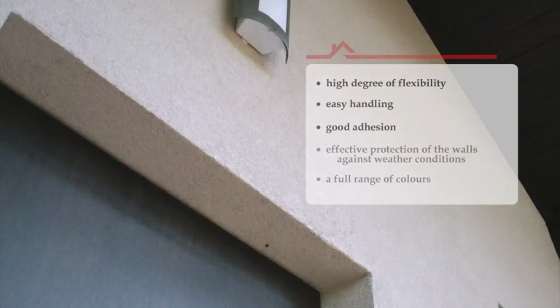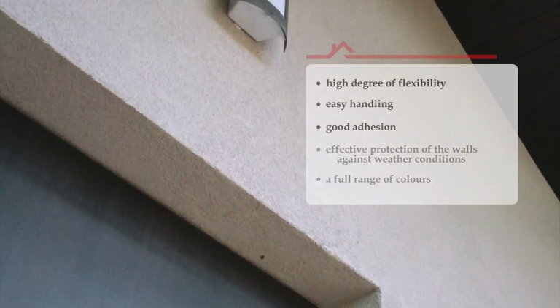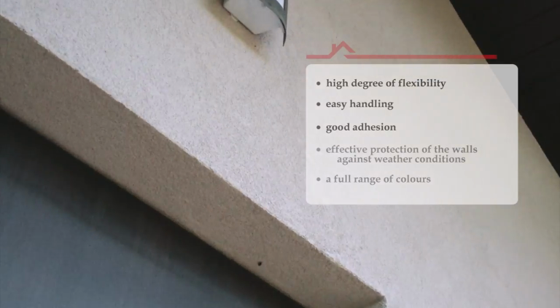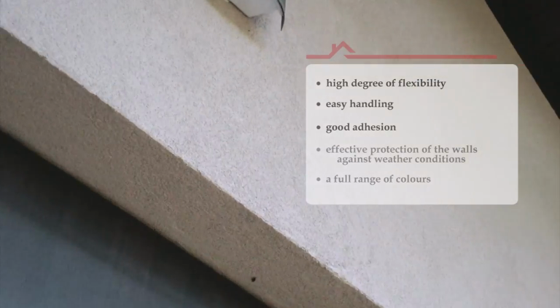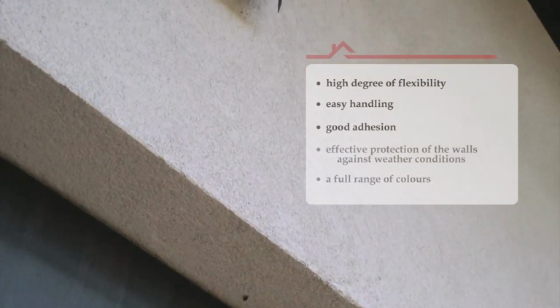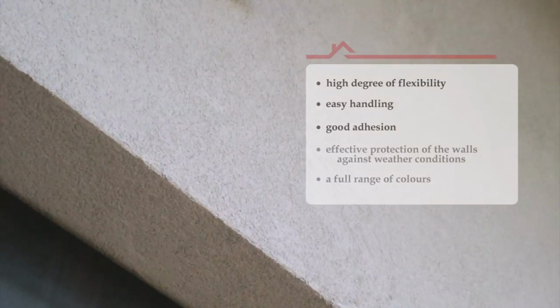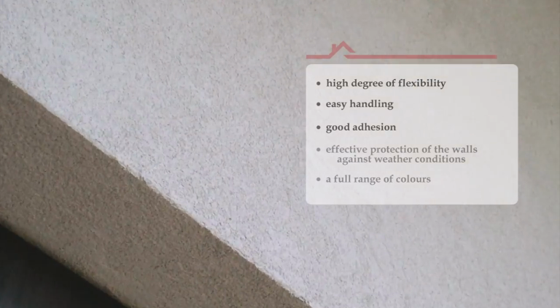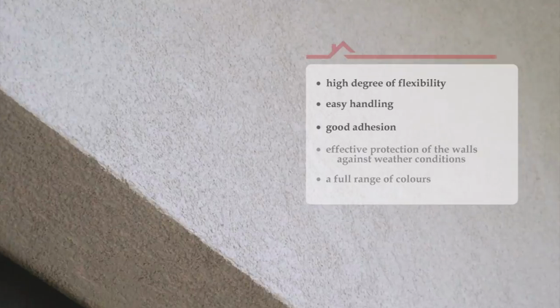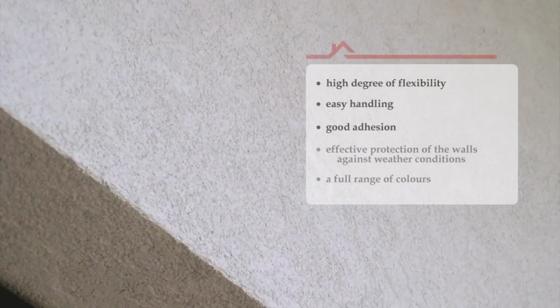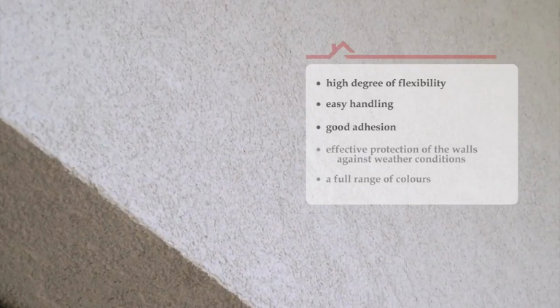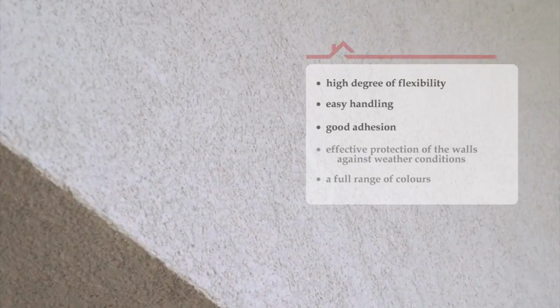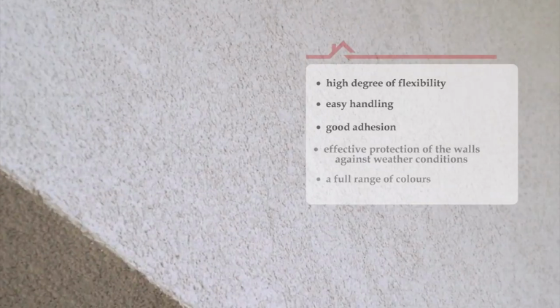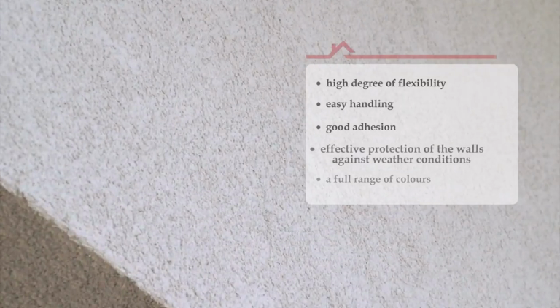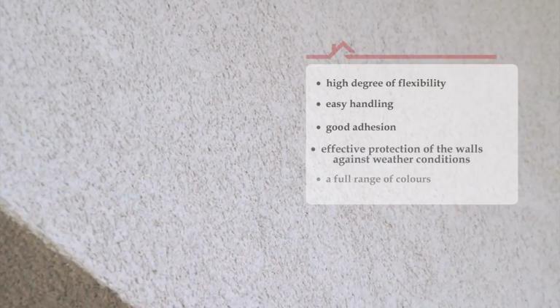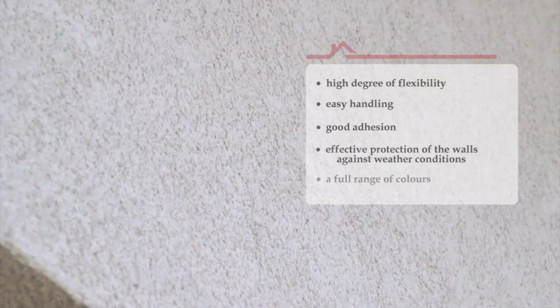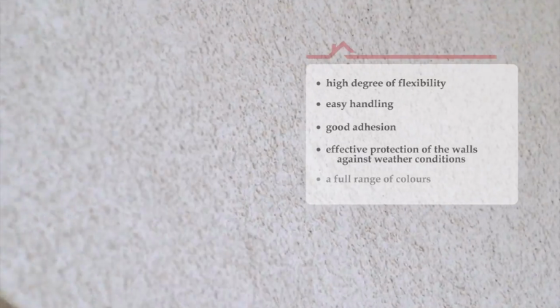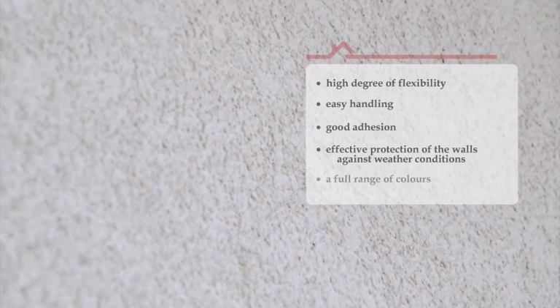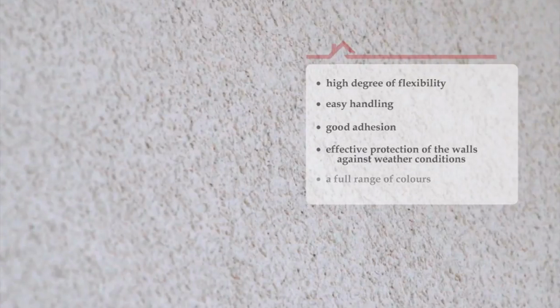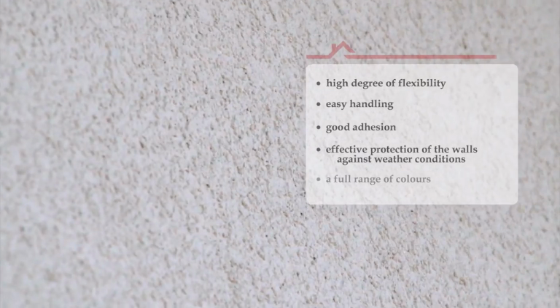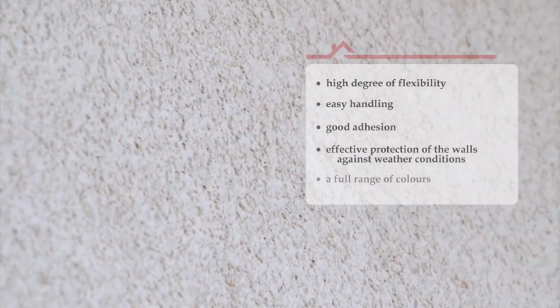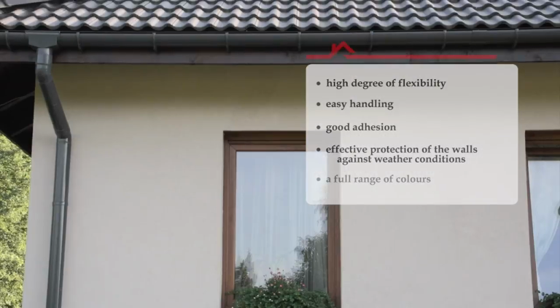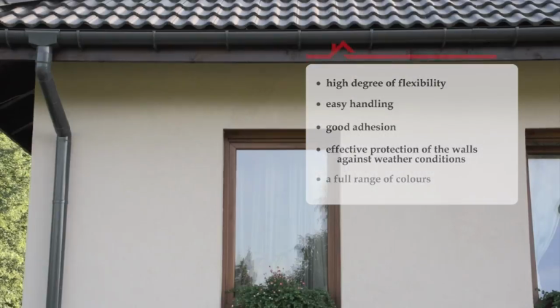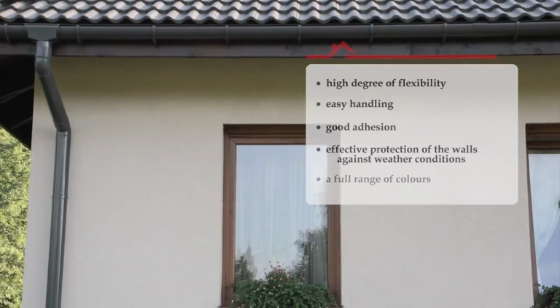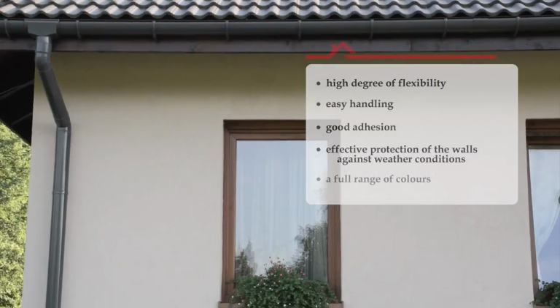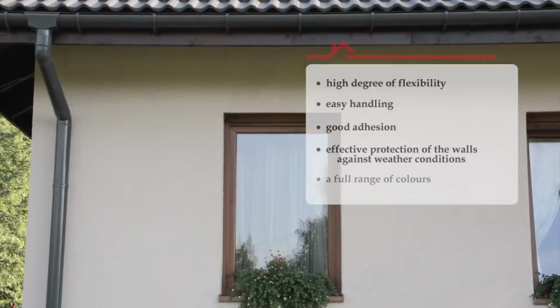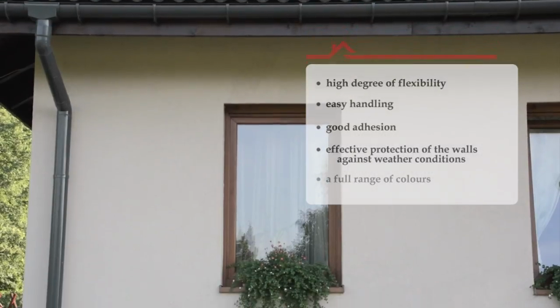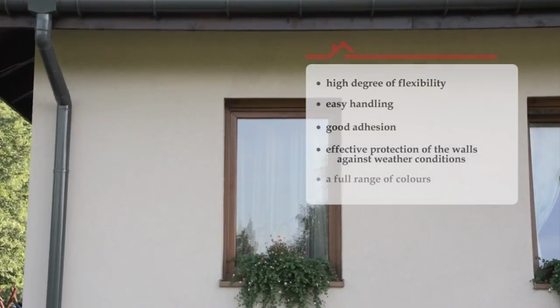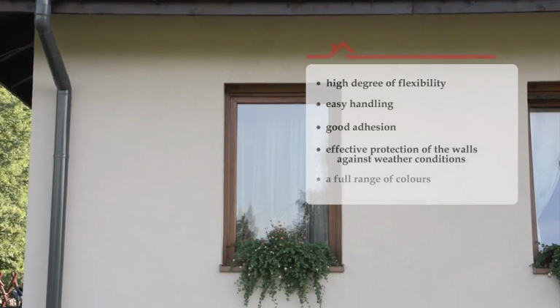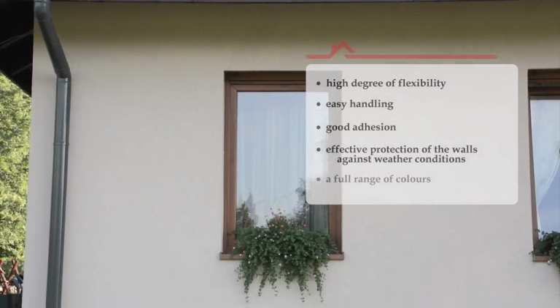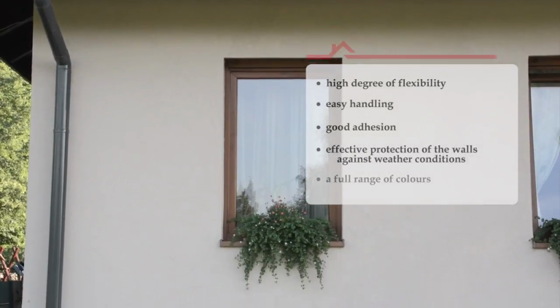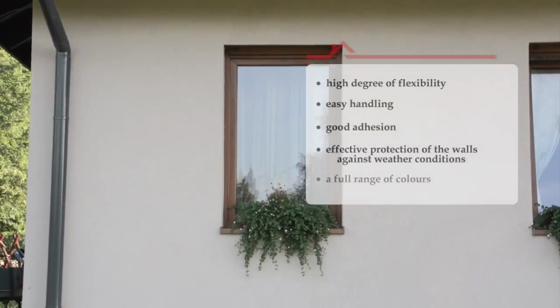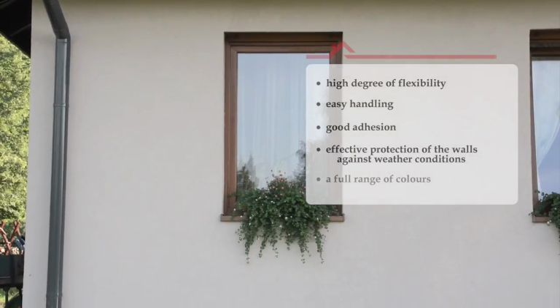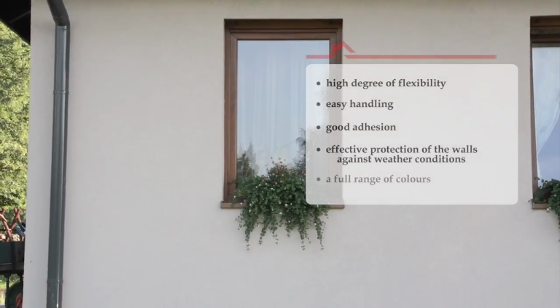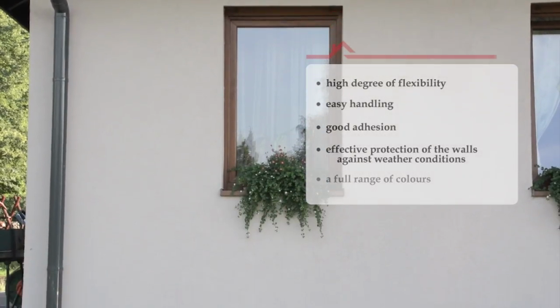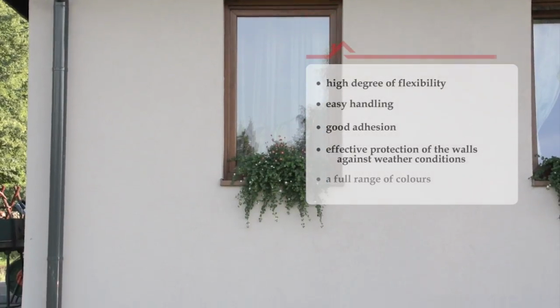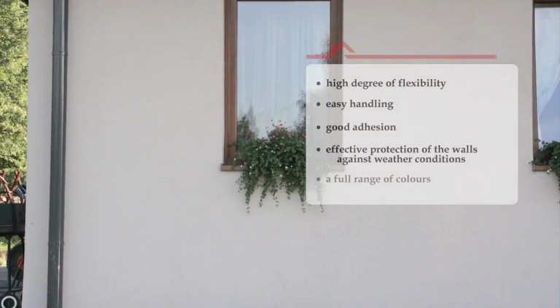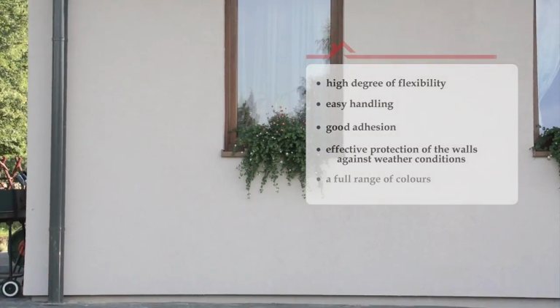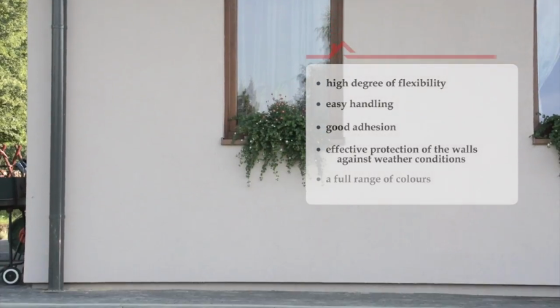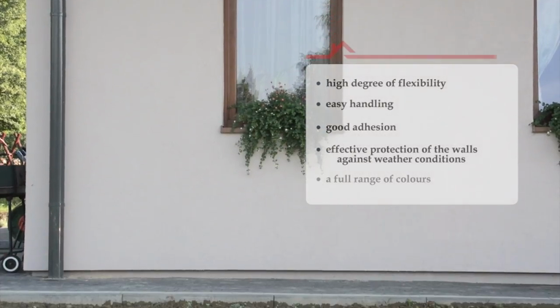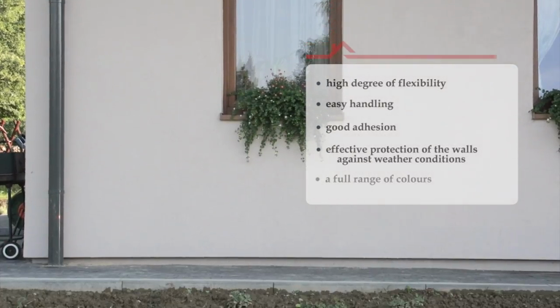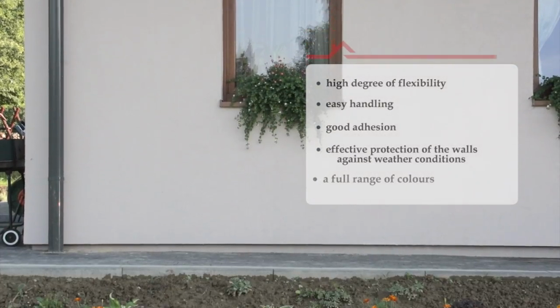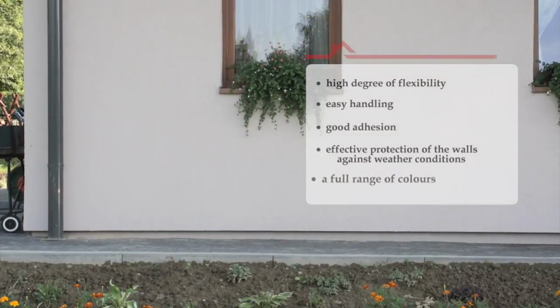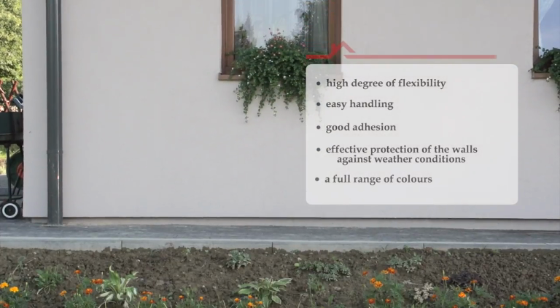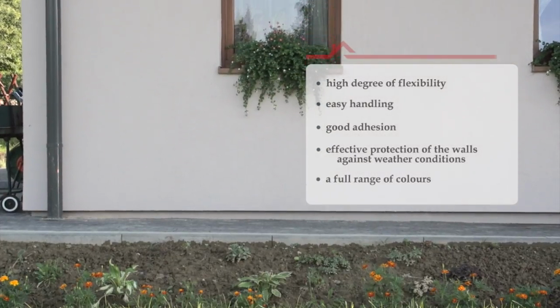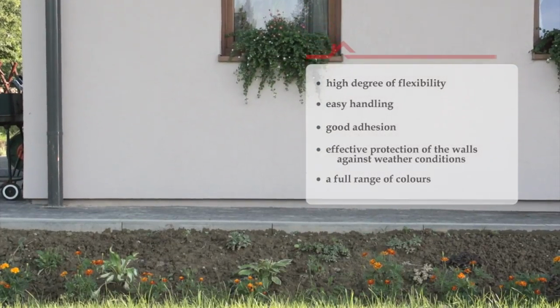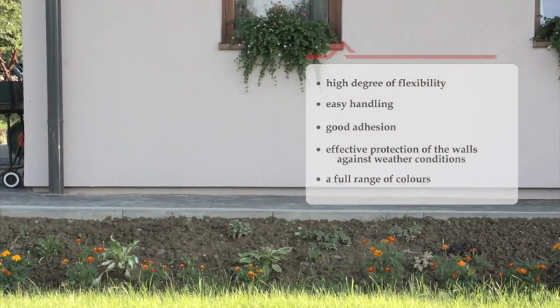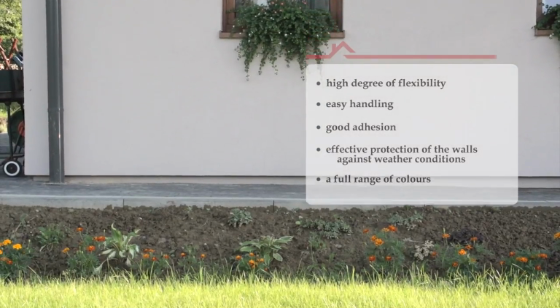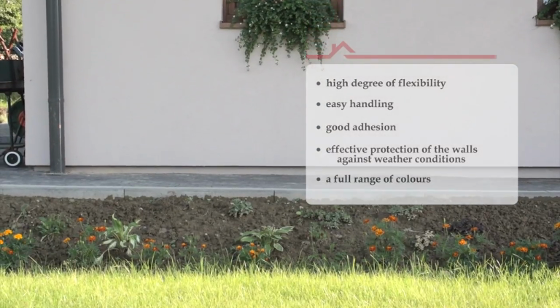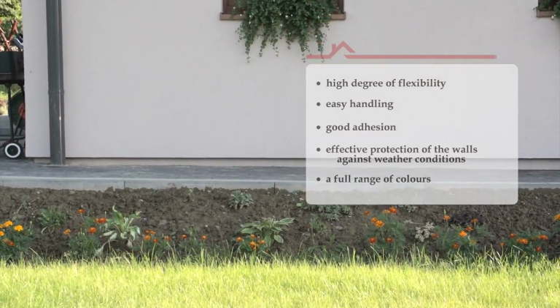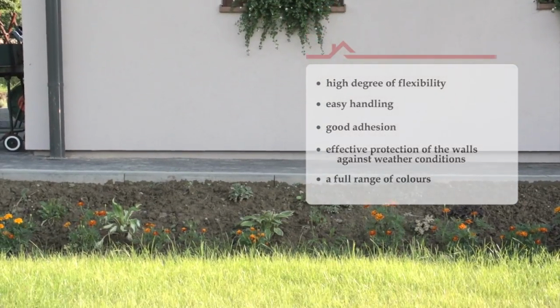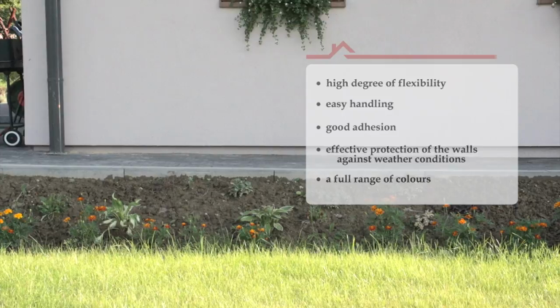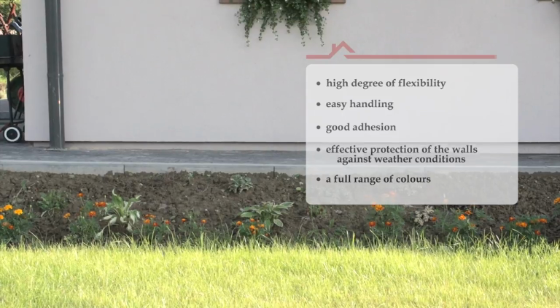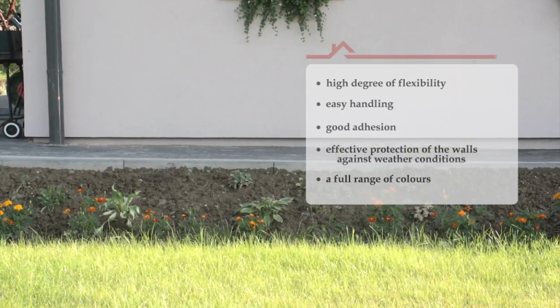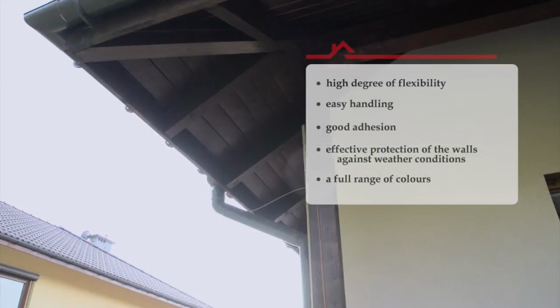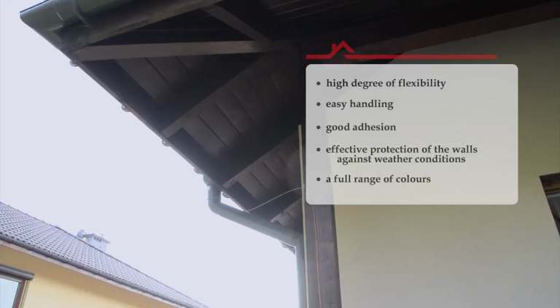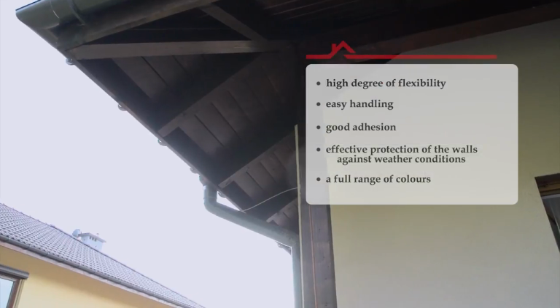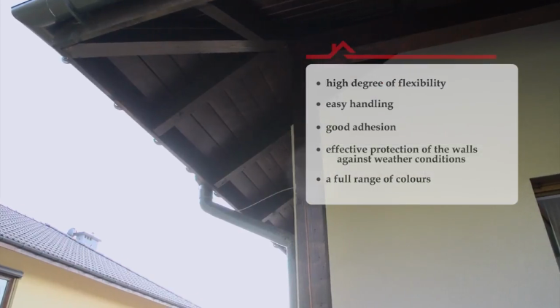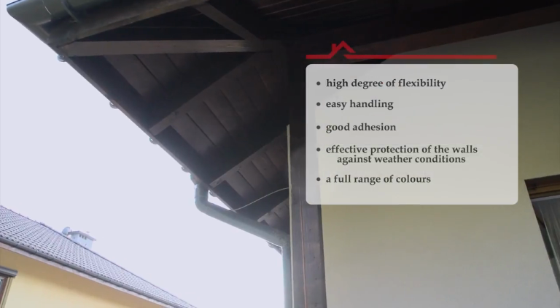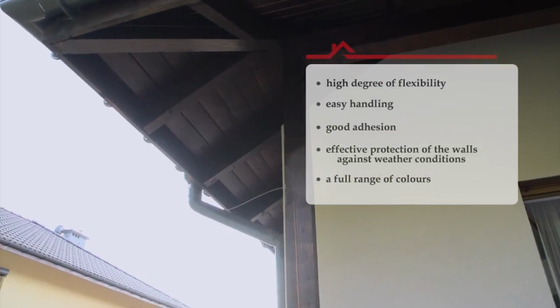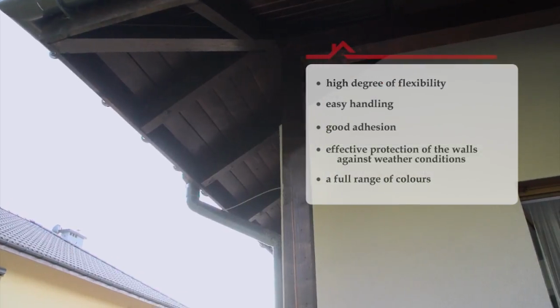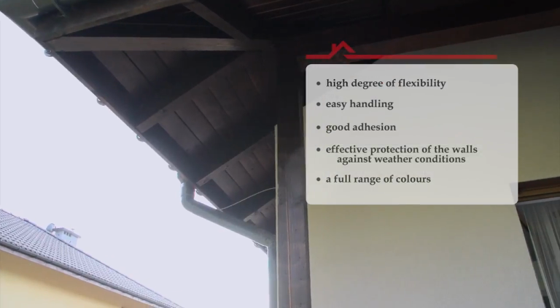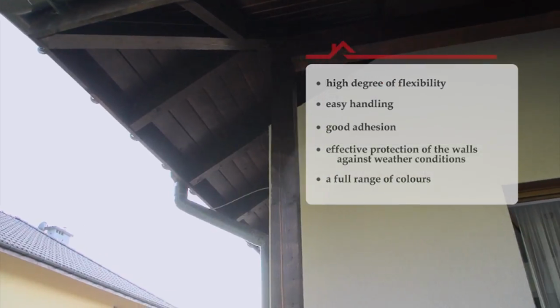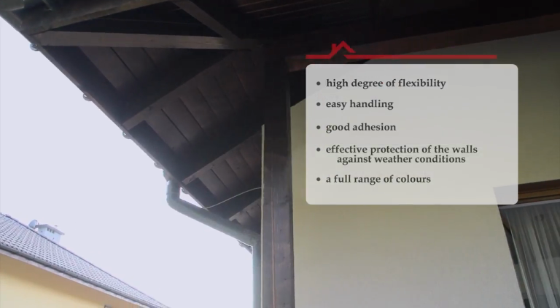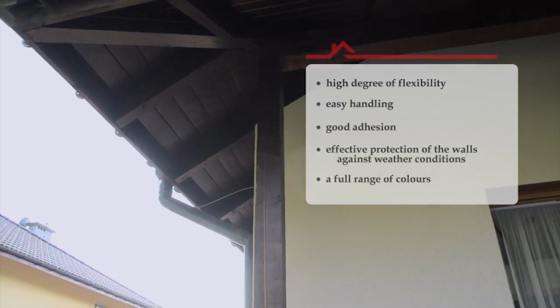In addition, it effectively protects walls against weather conditions. Acrylic plasters are available in a full range of colours.